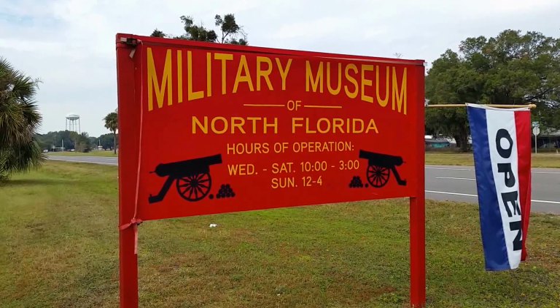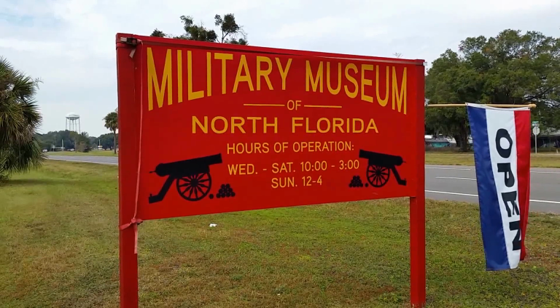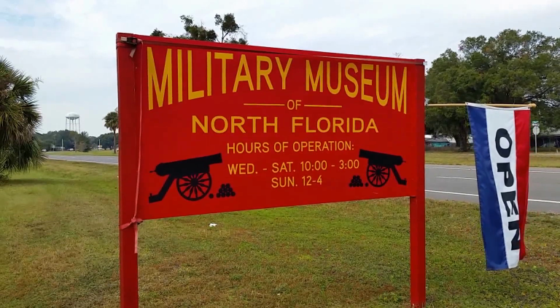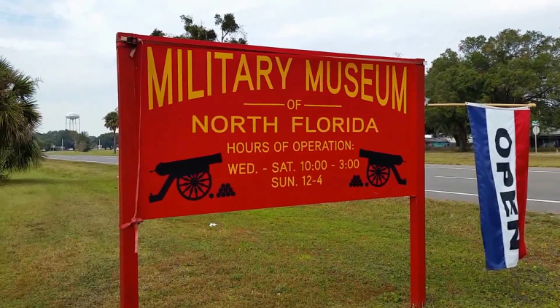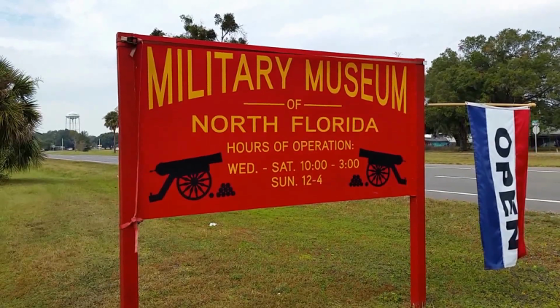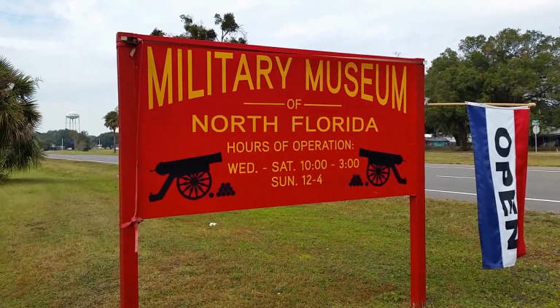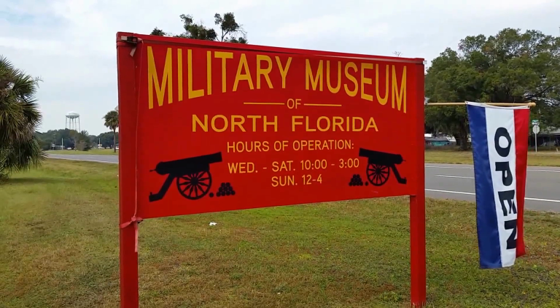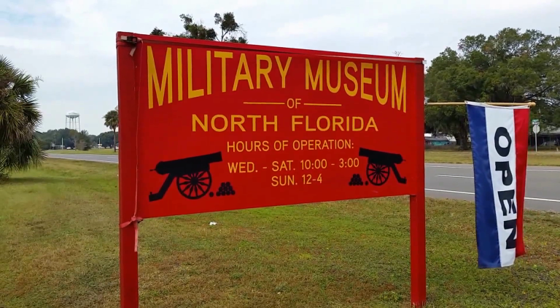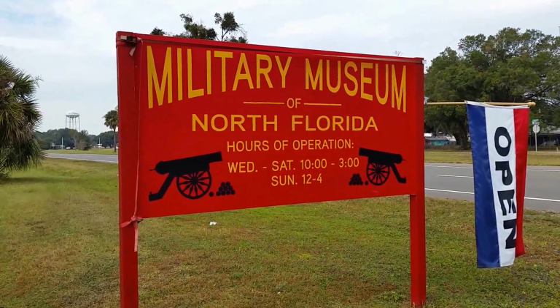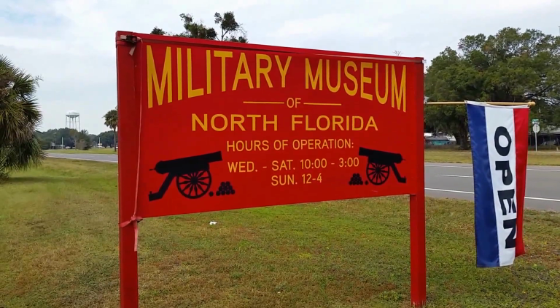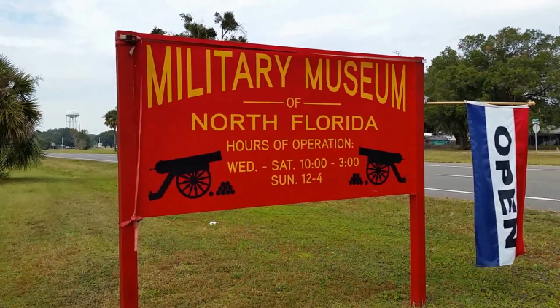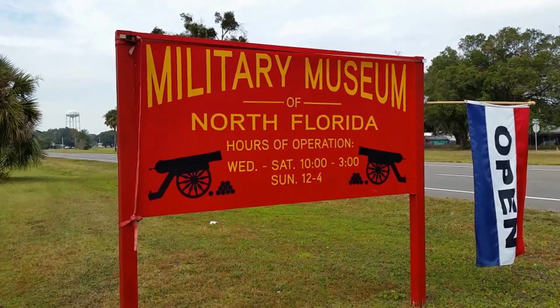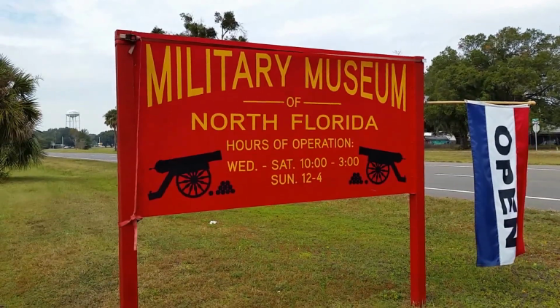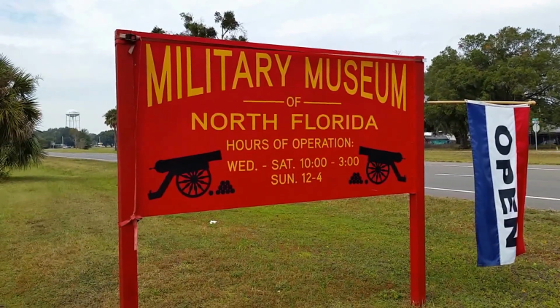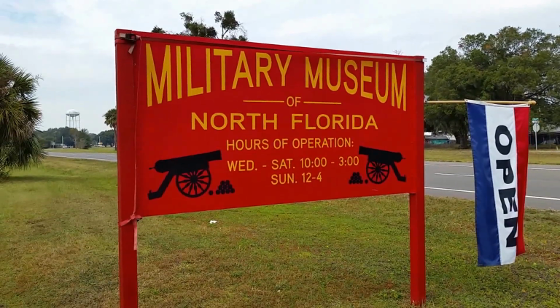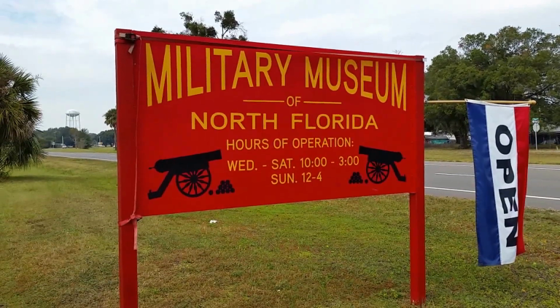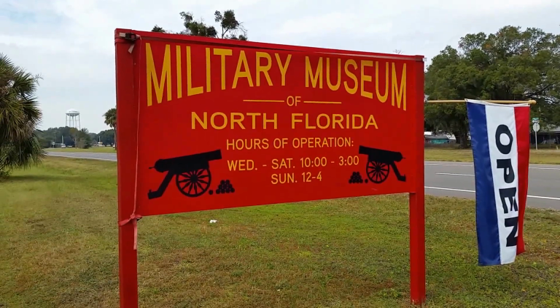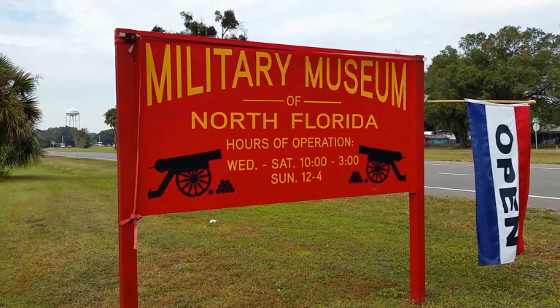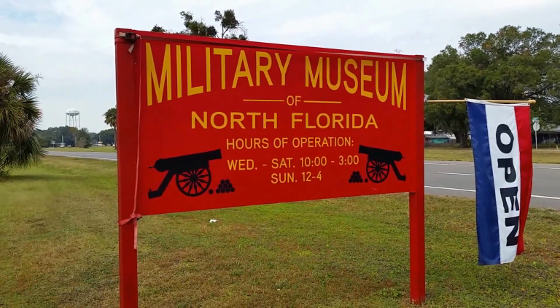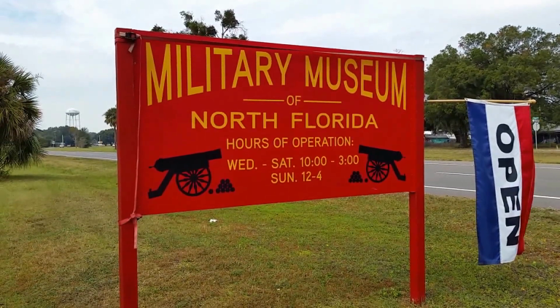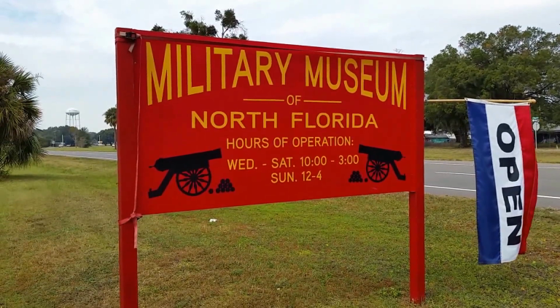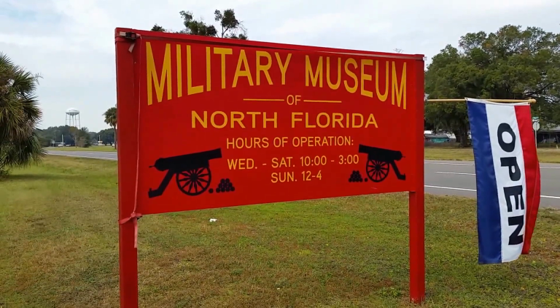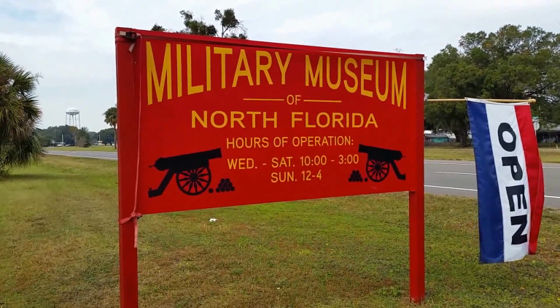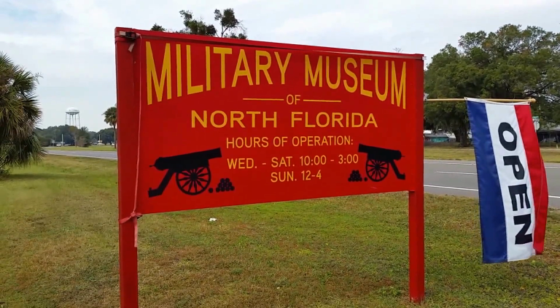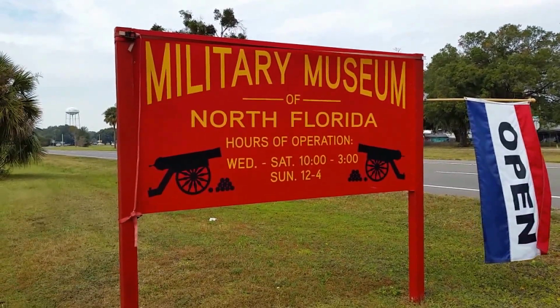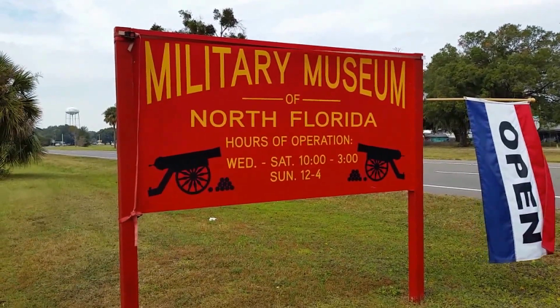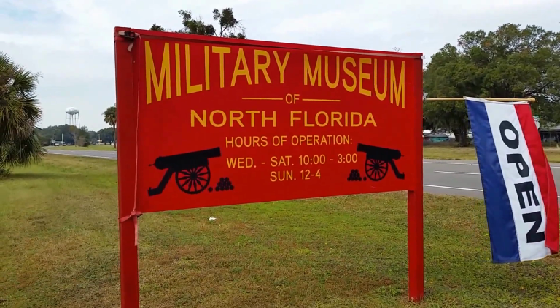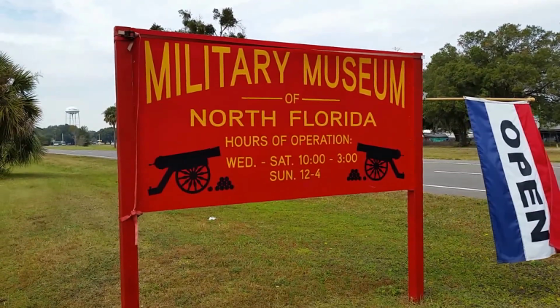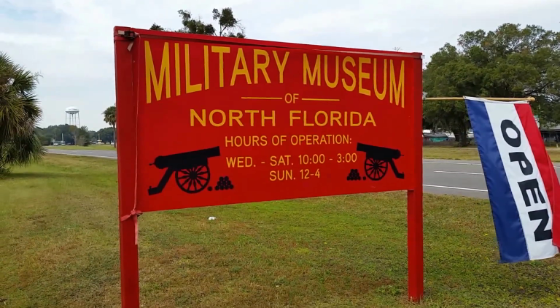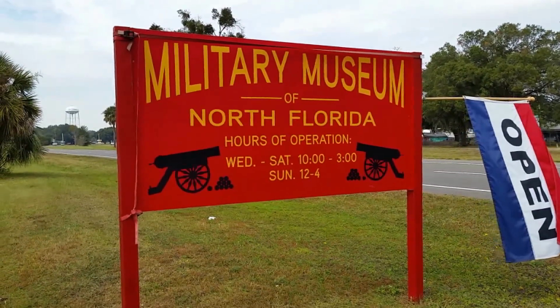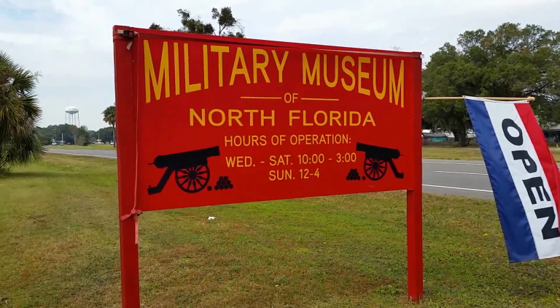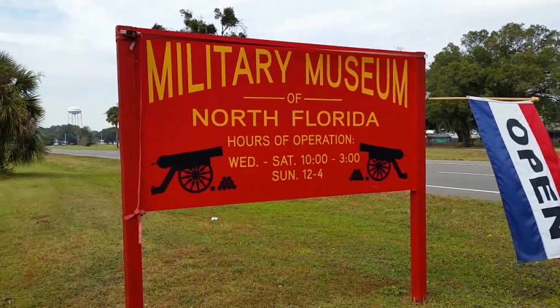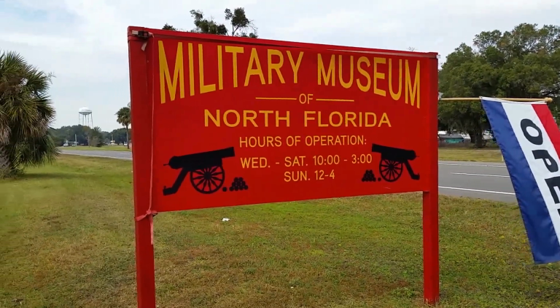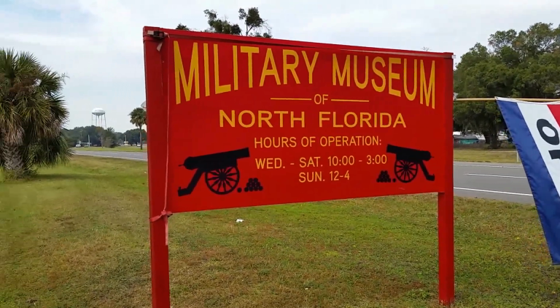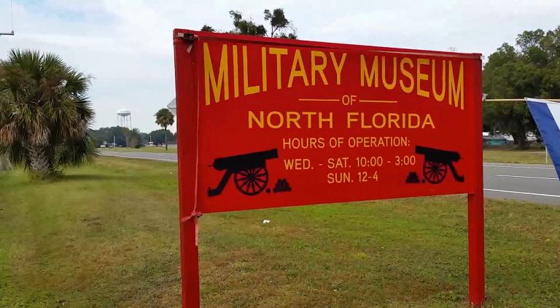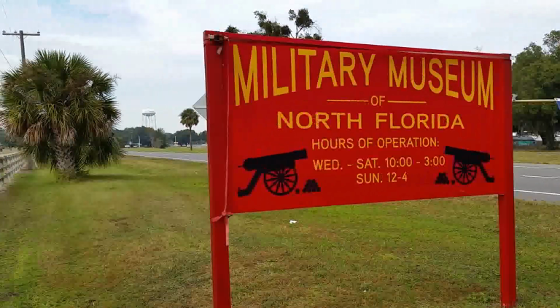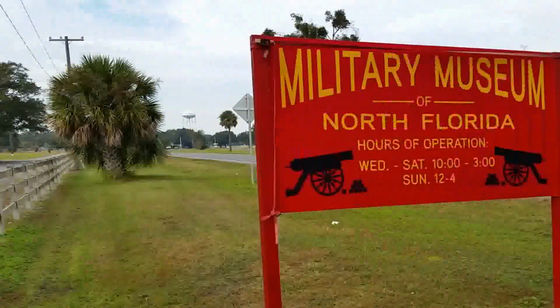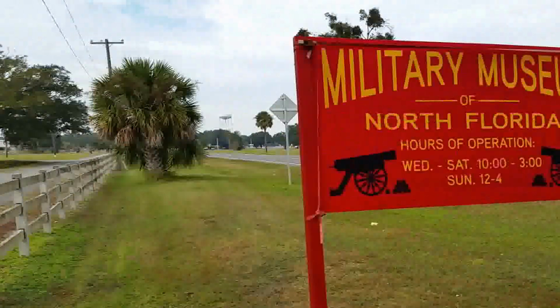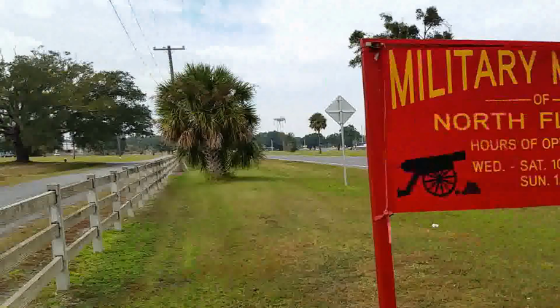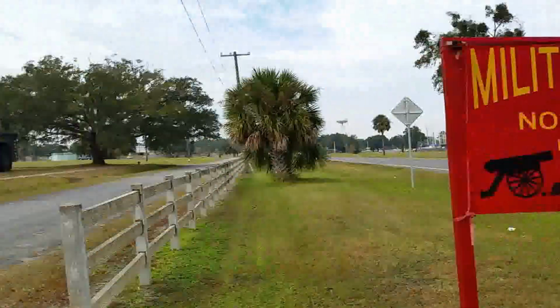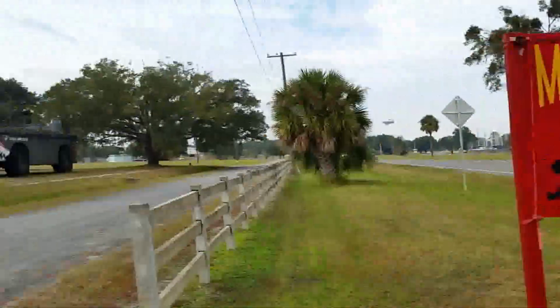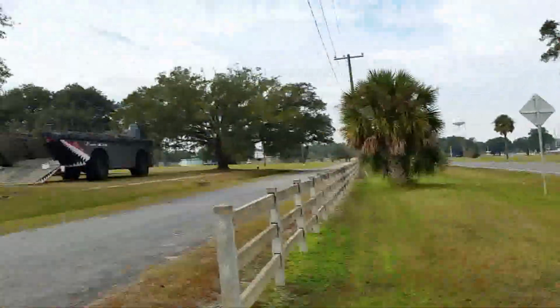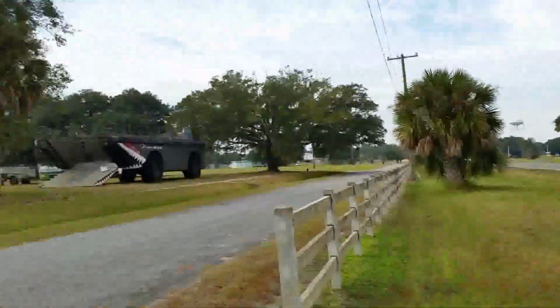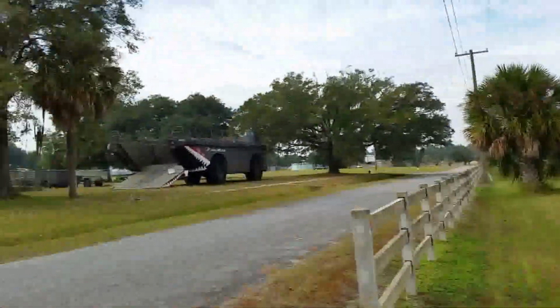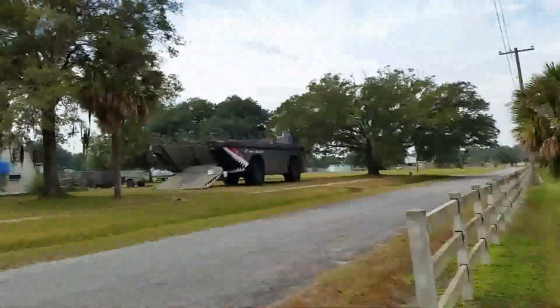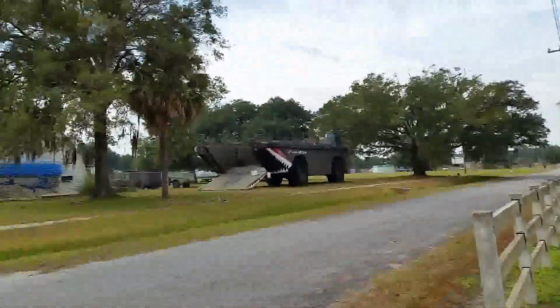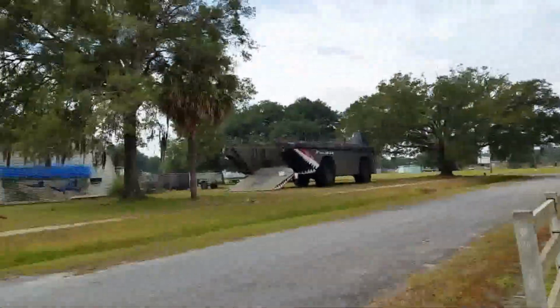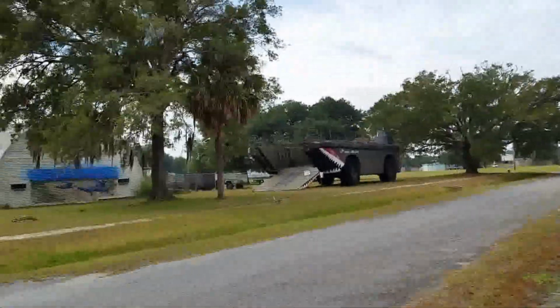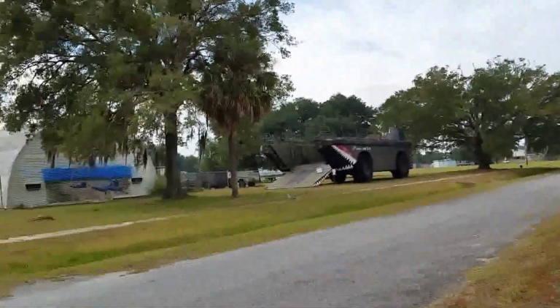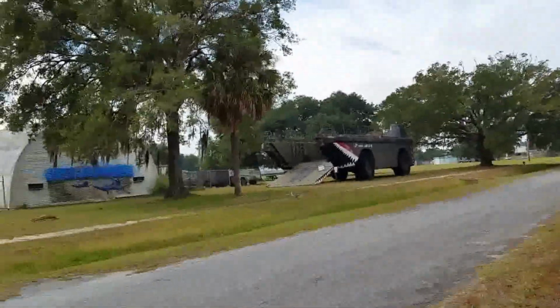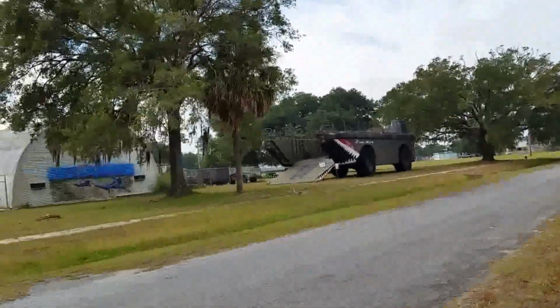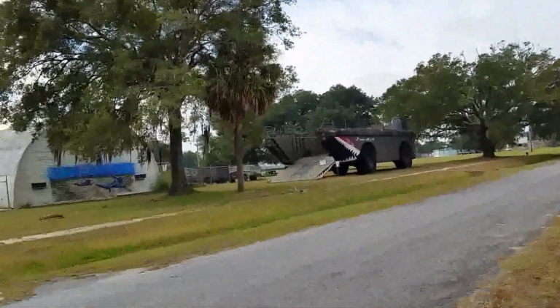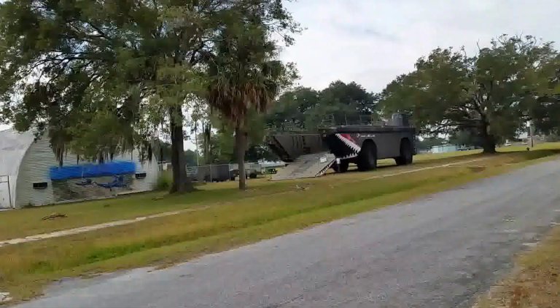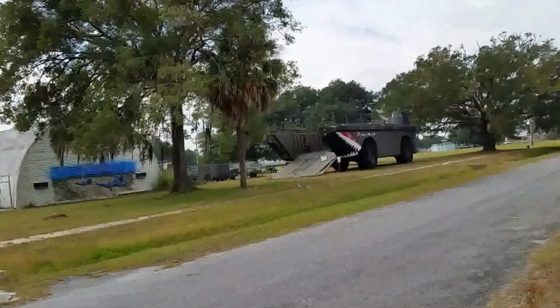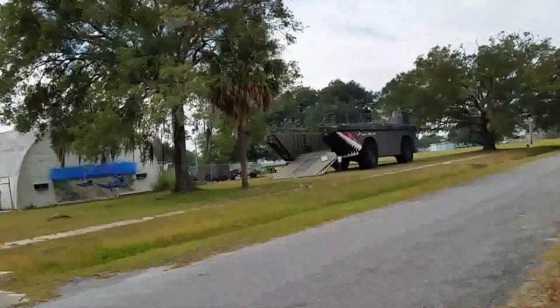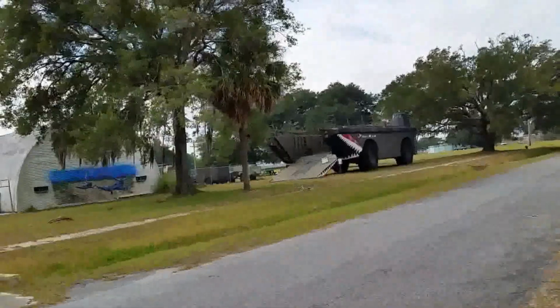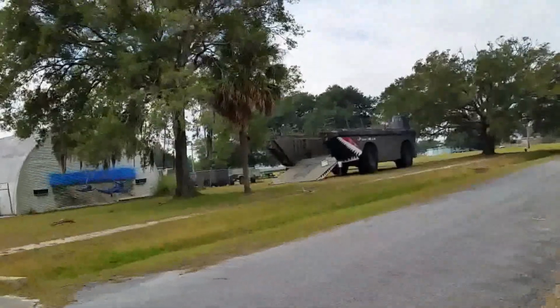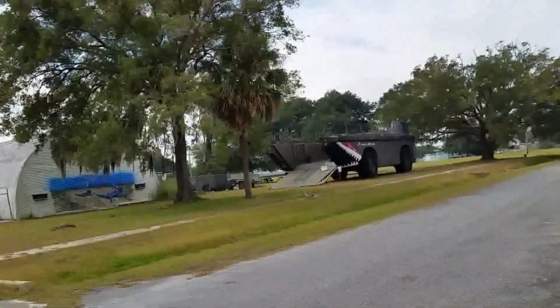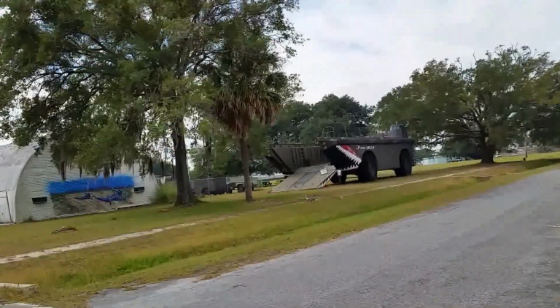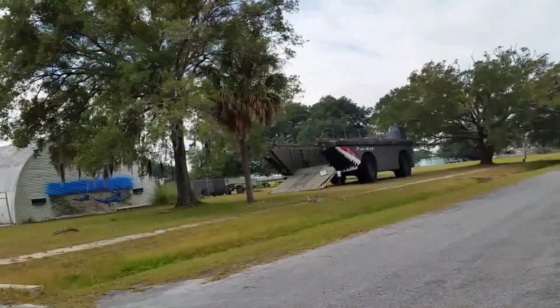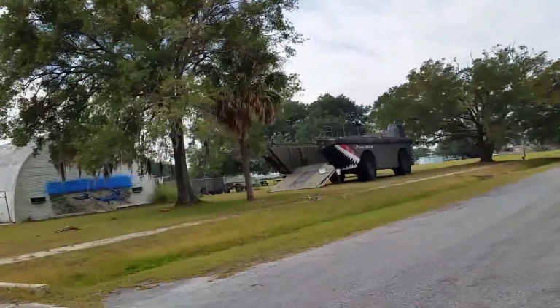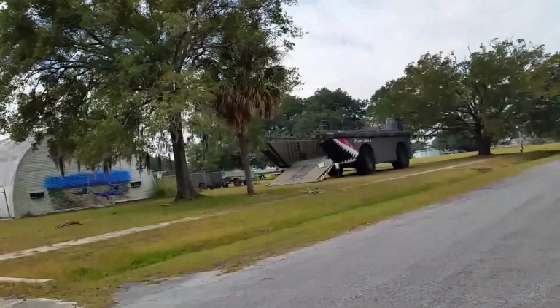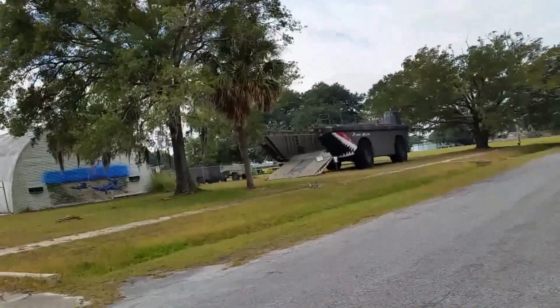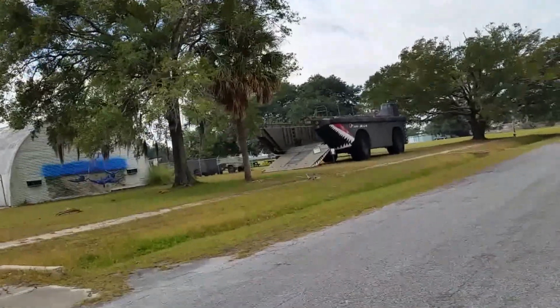Welcome back to another Heritage Guides presentation. There's always something going on at the Military Museum — a lot of new items coming in.